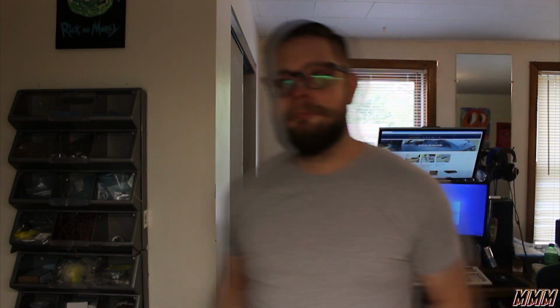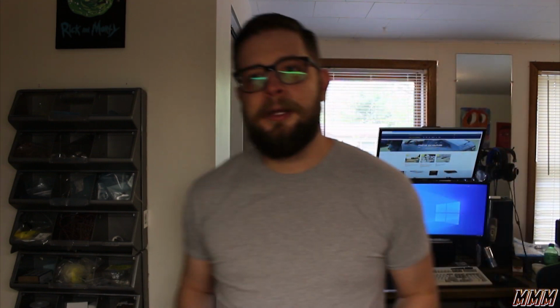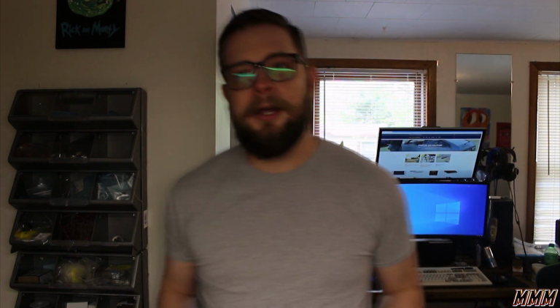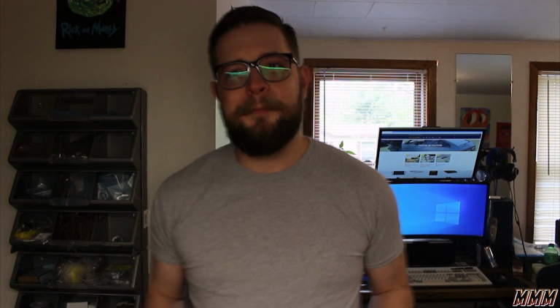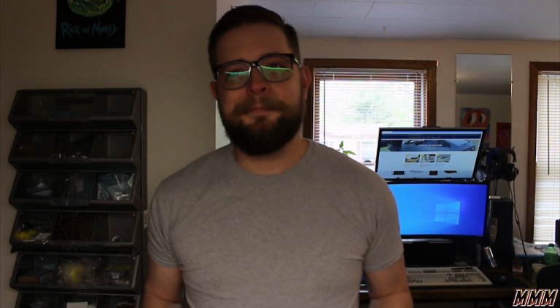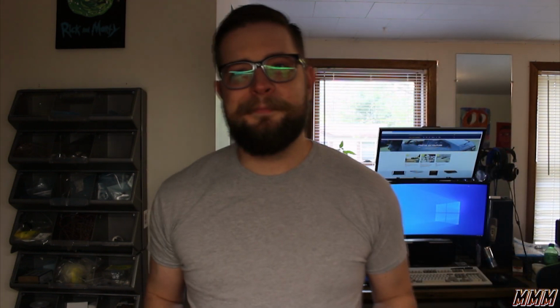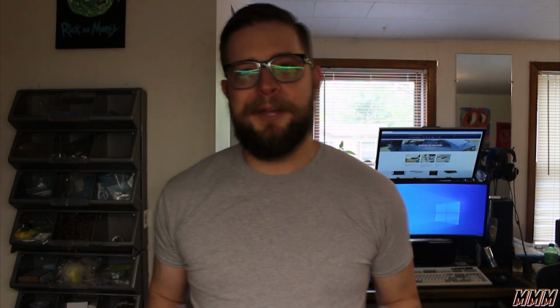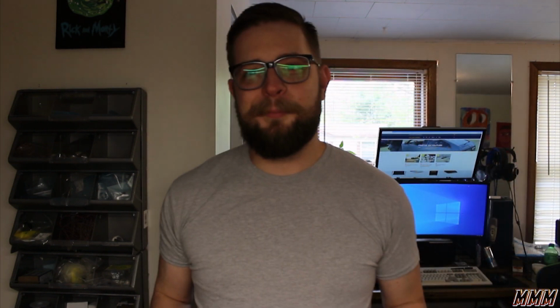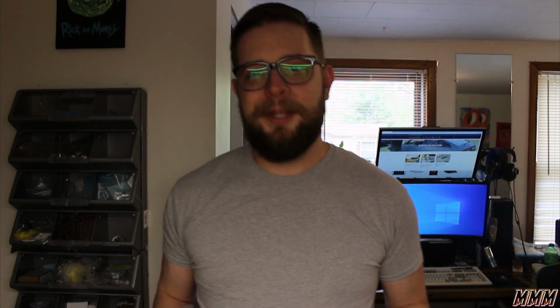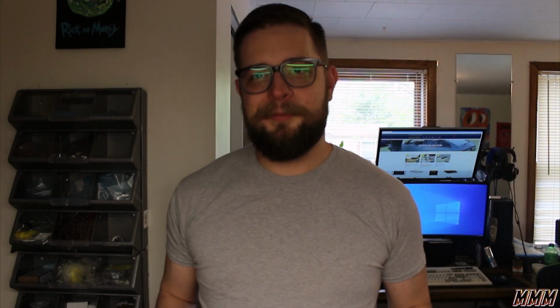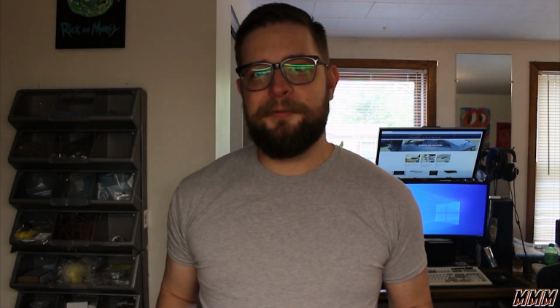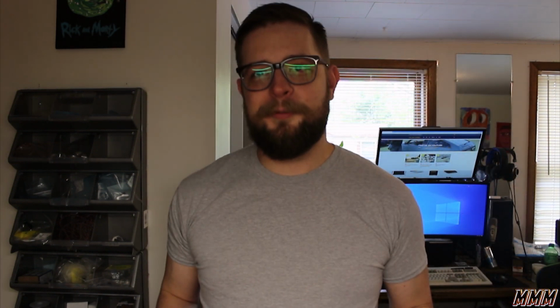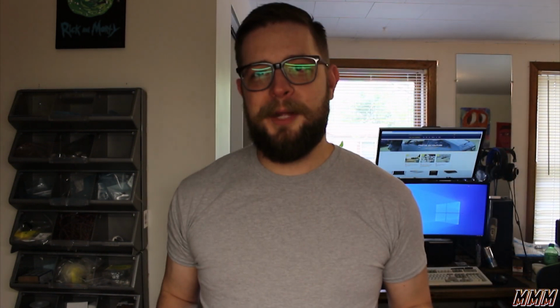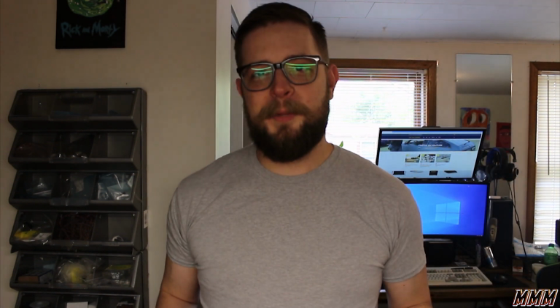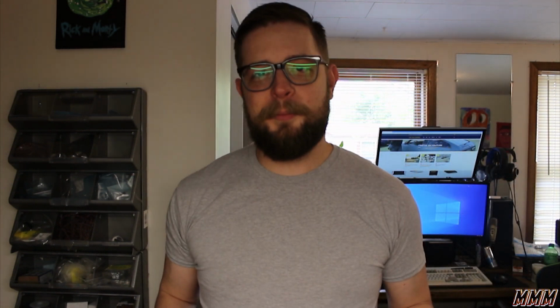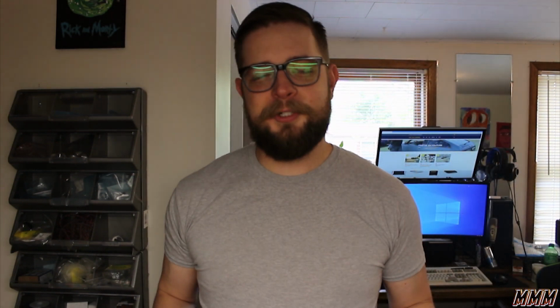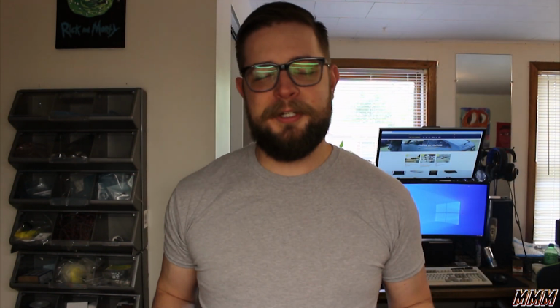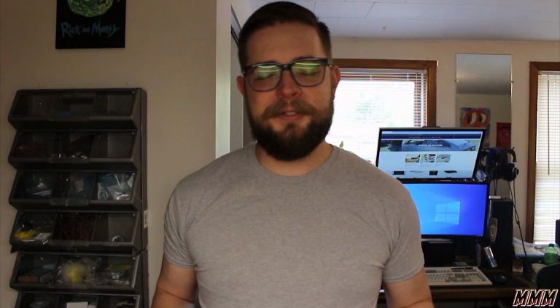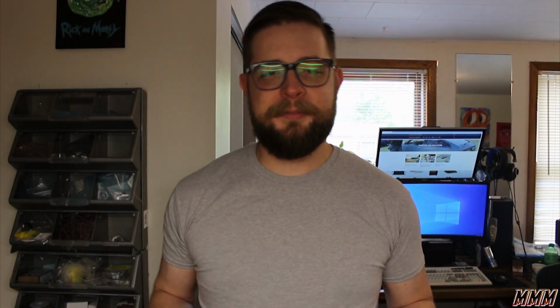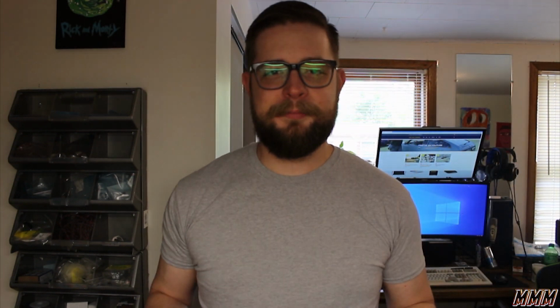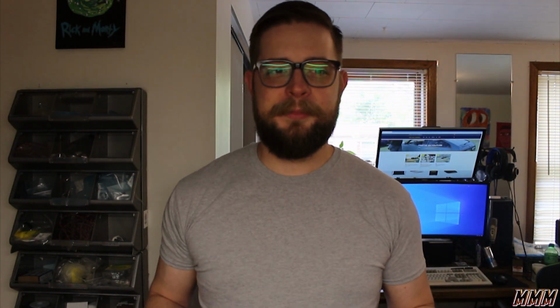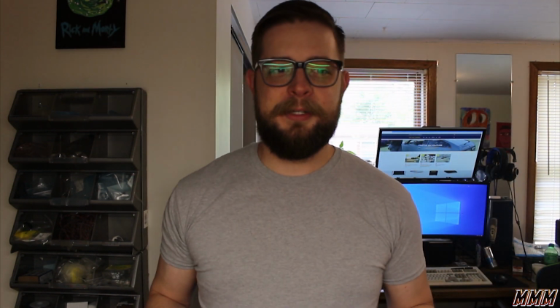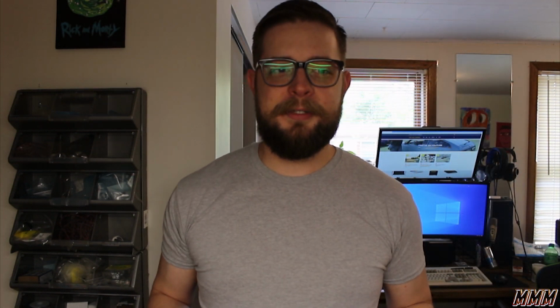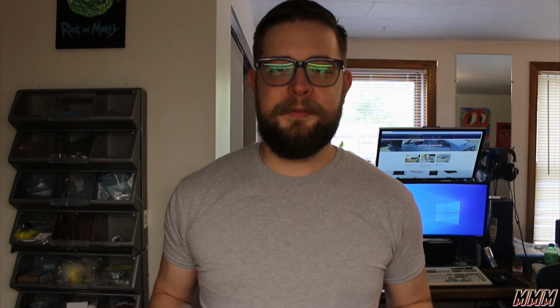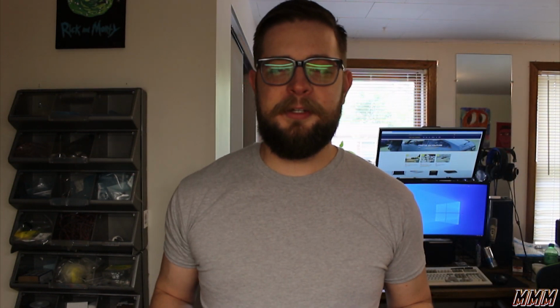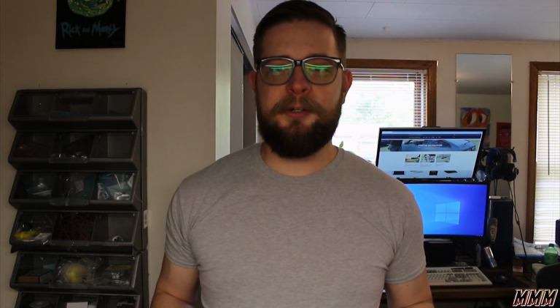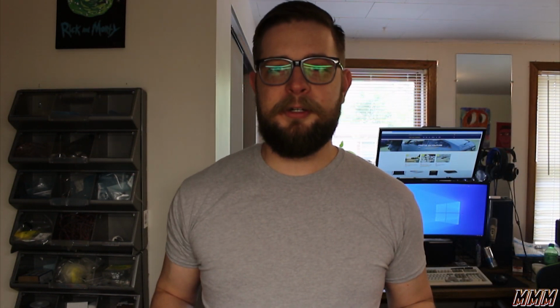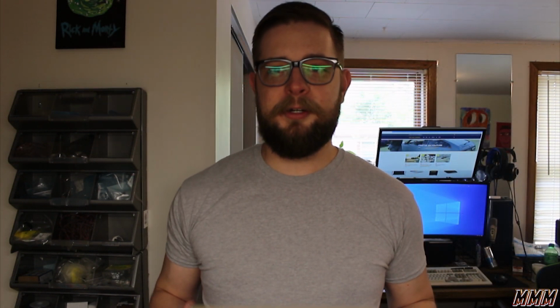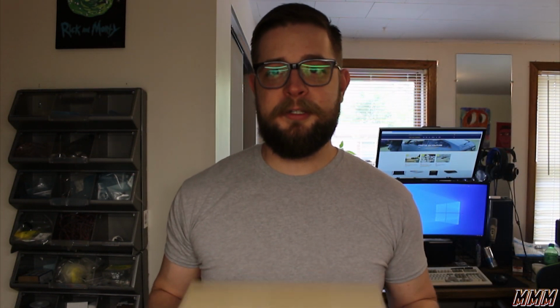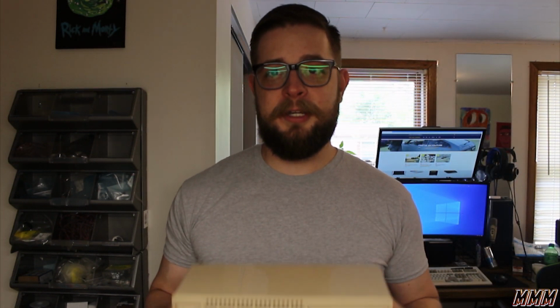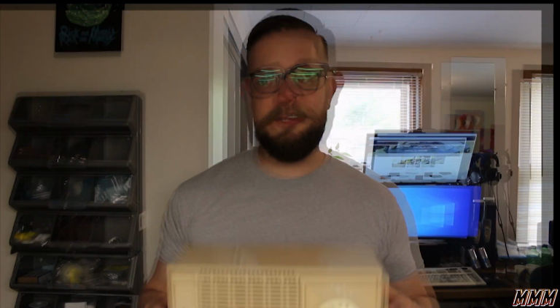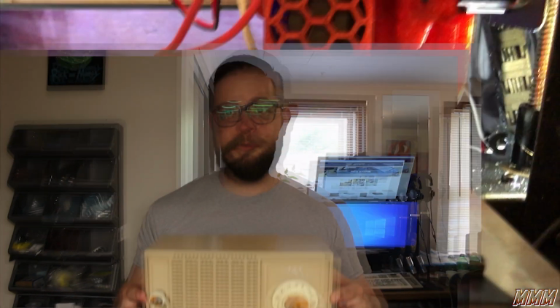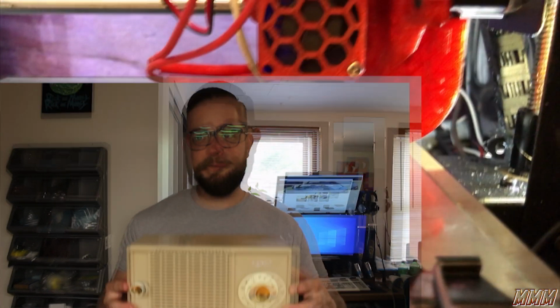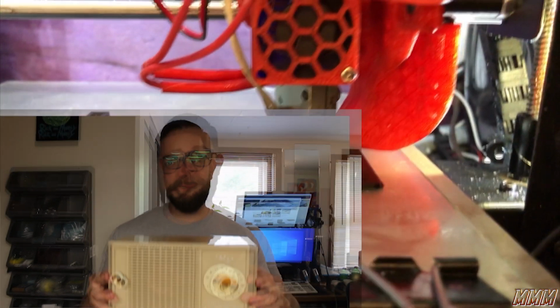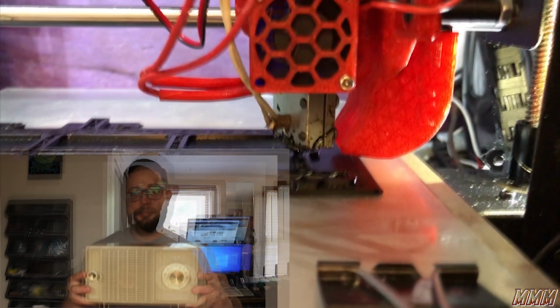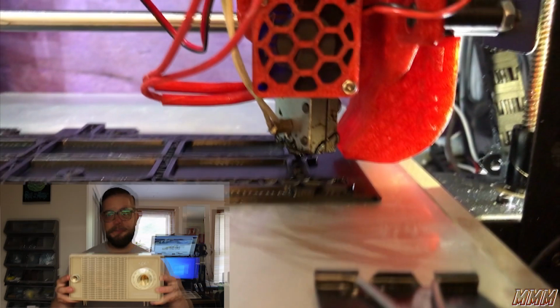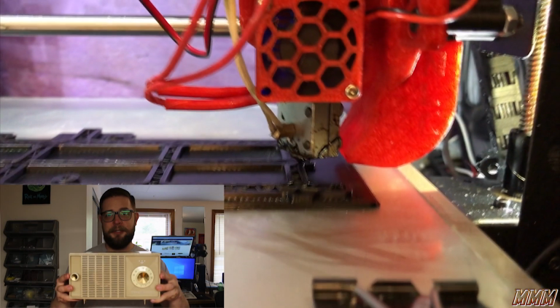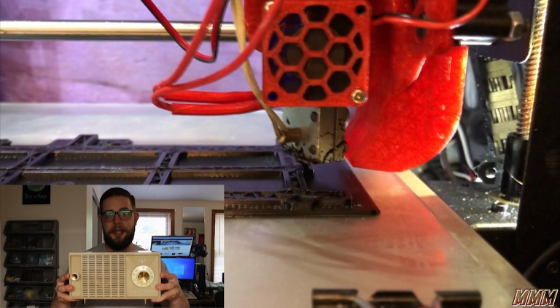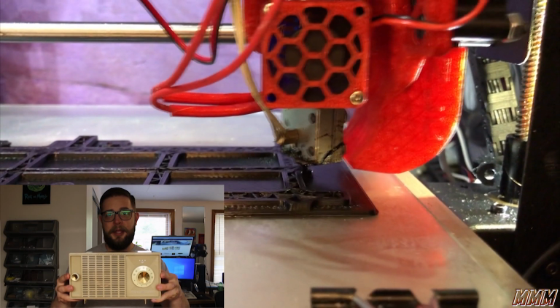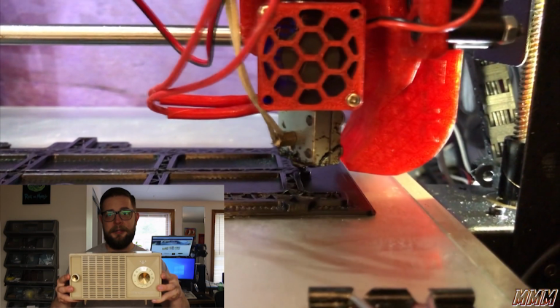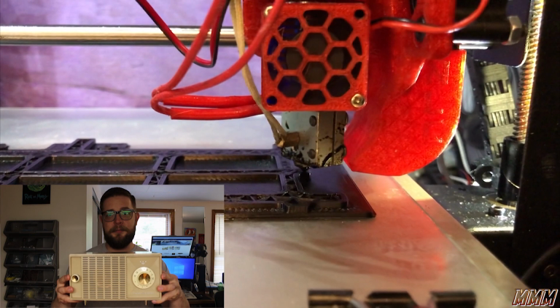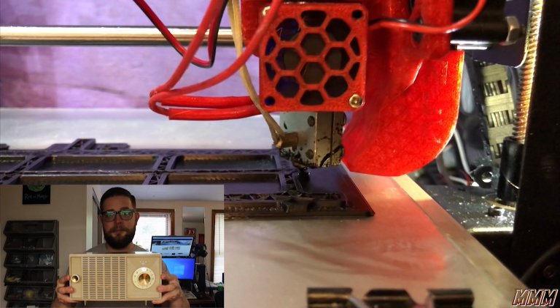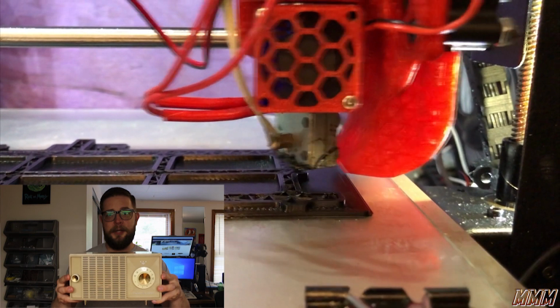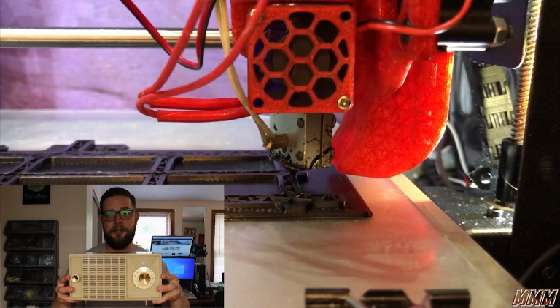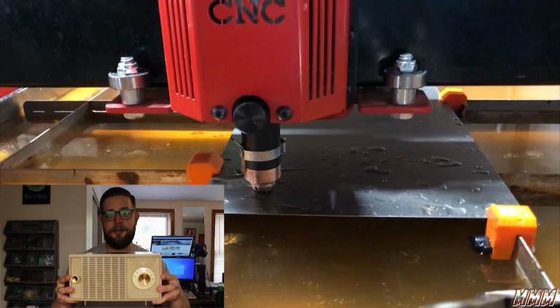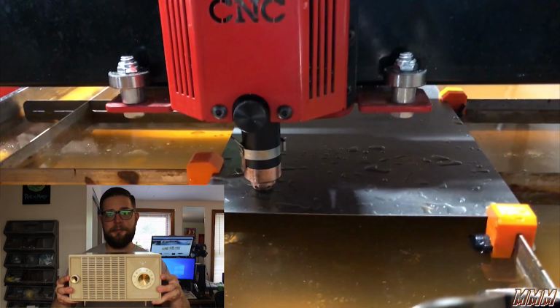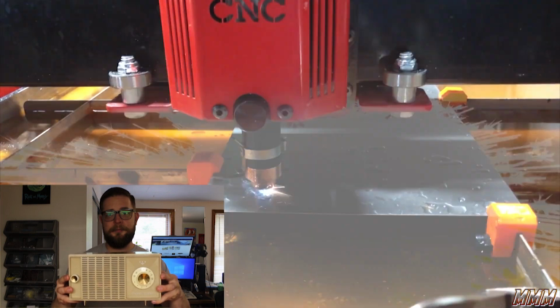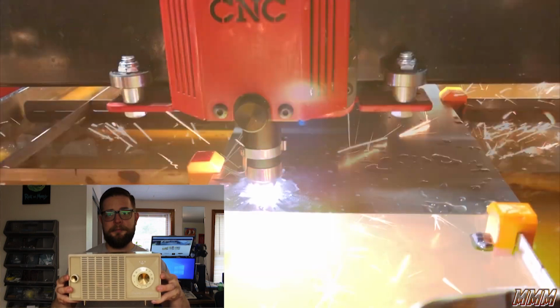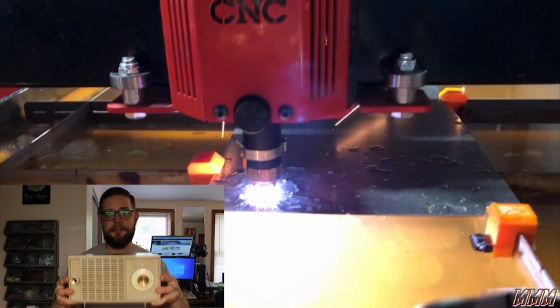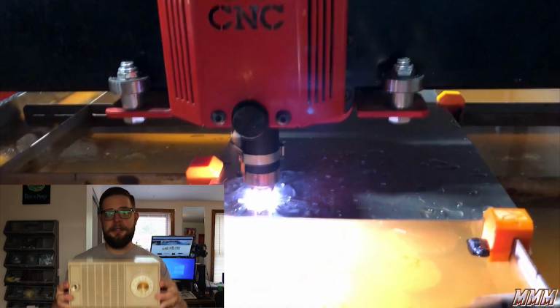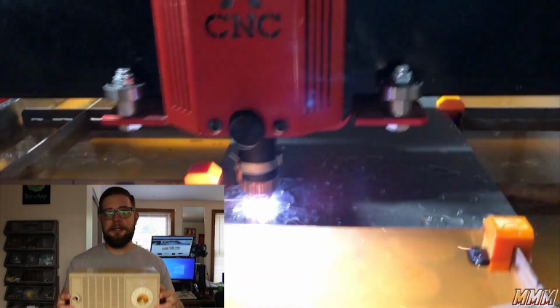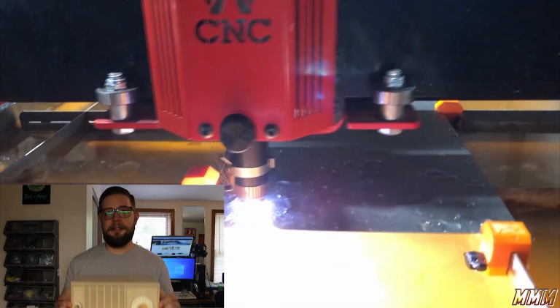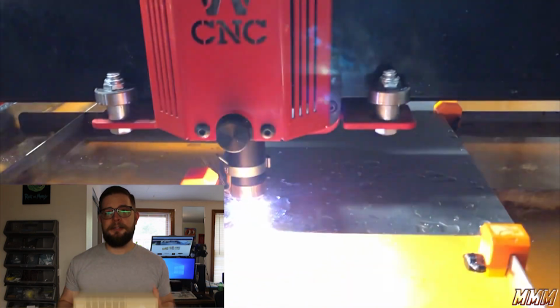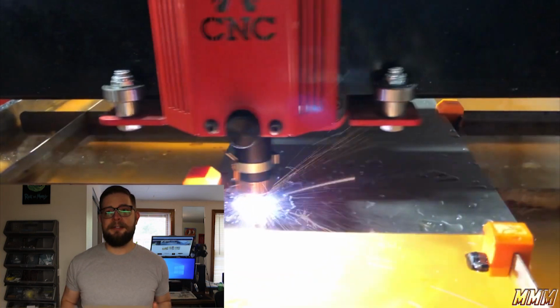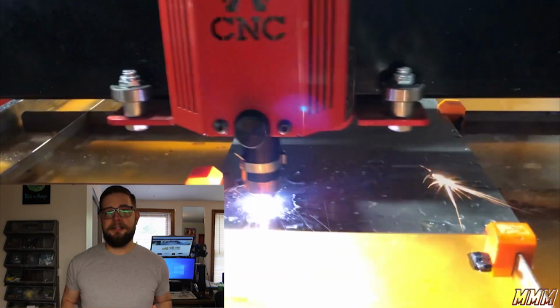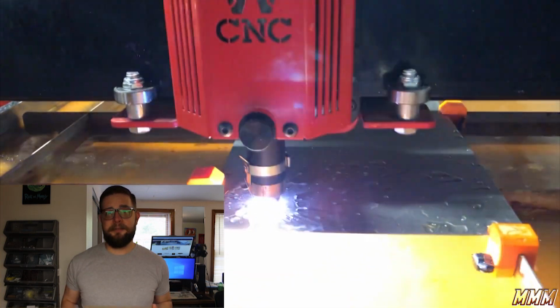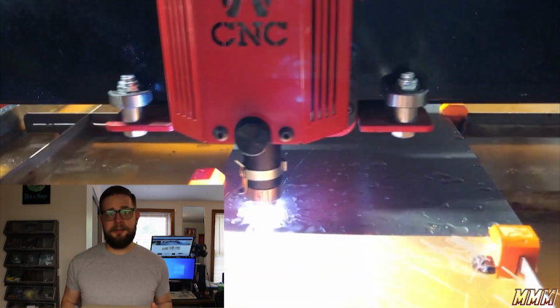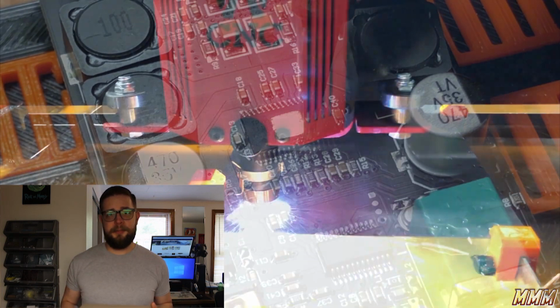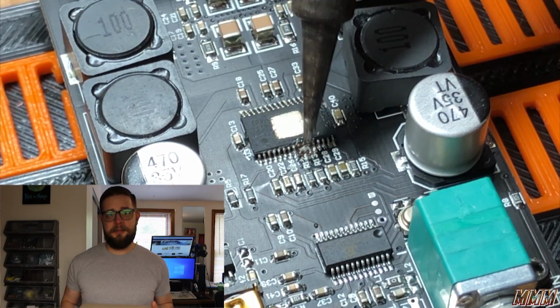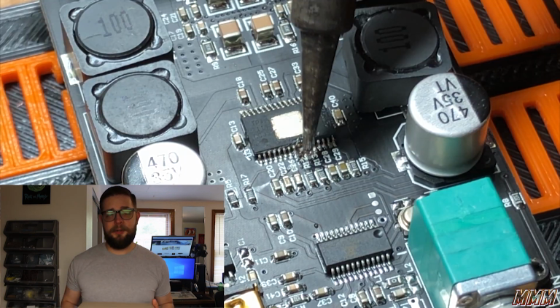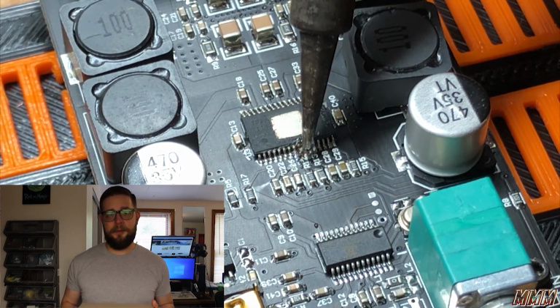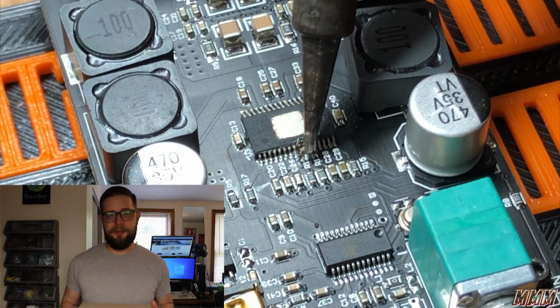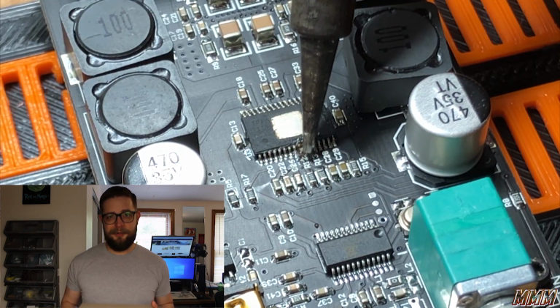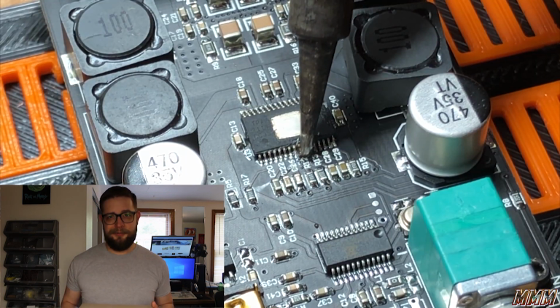Hi, I'm Kevin from Madman Machines. In this video, we're going to take an old AM radio and give it a bit of an overhaul.